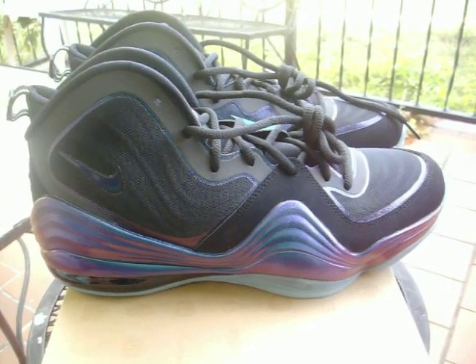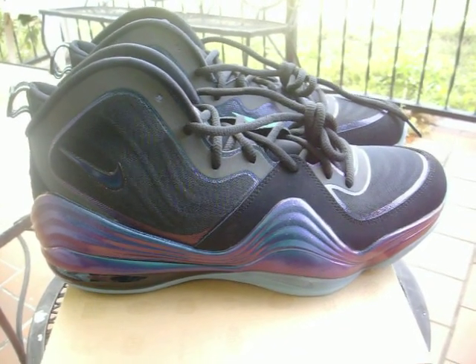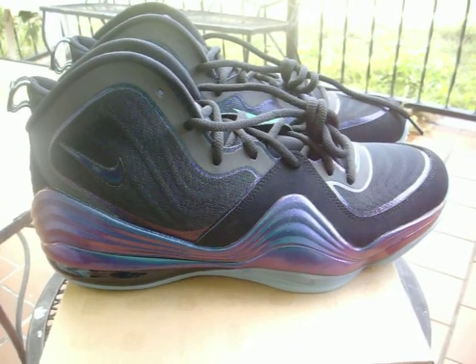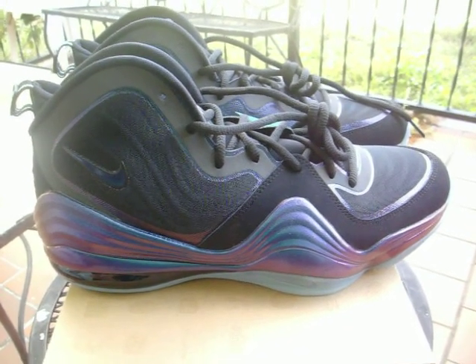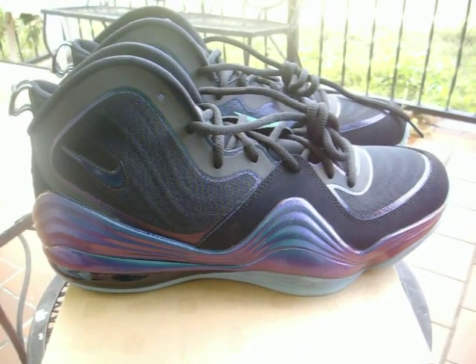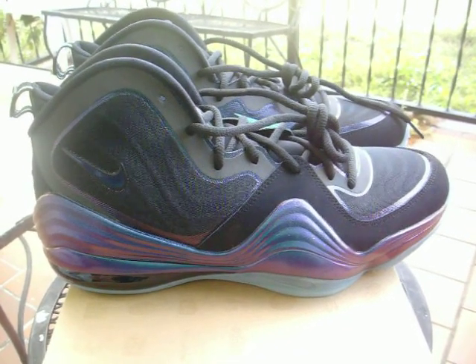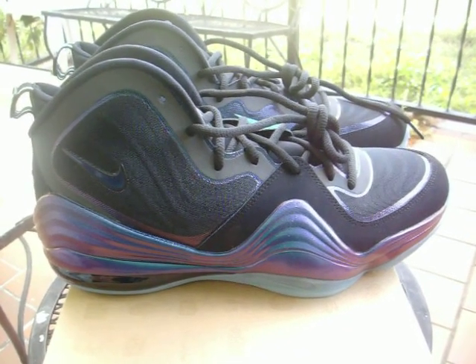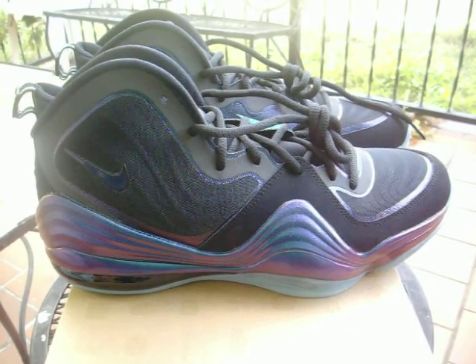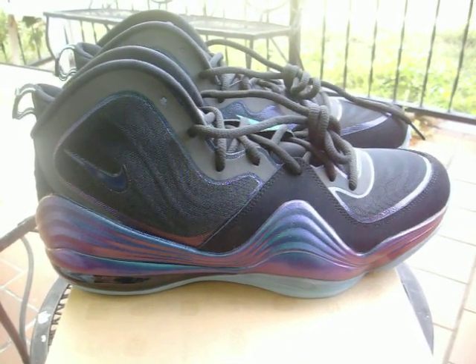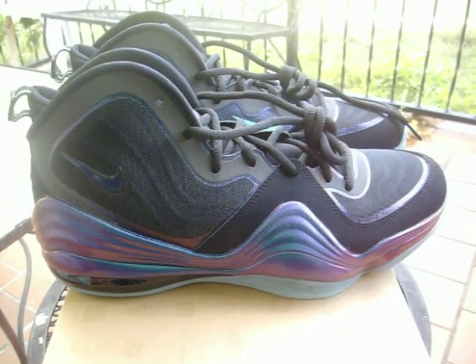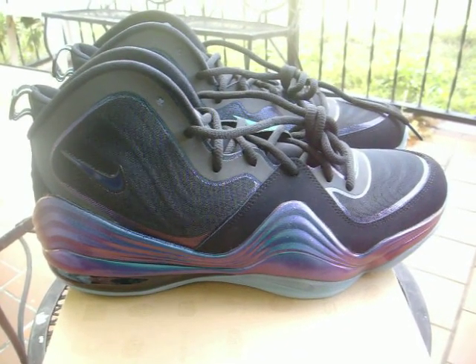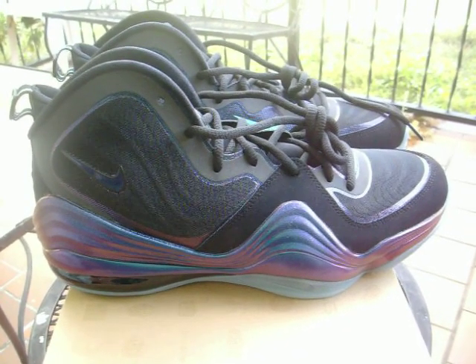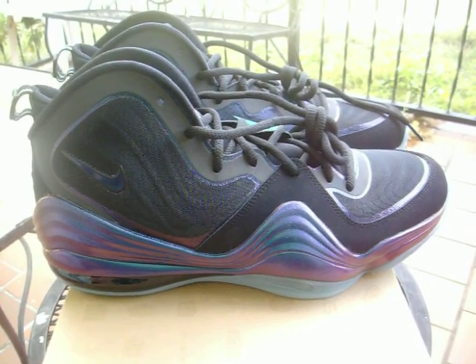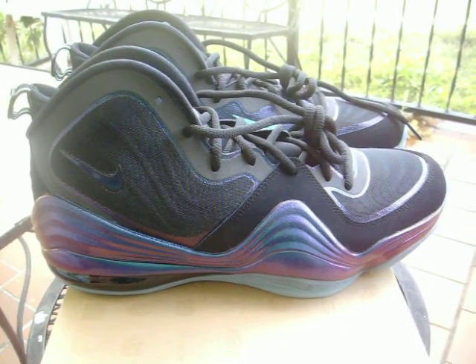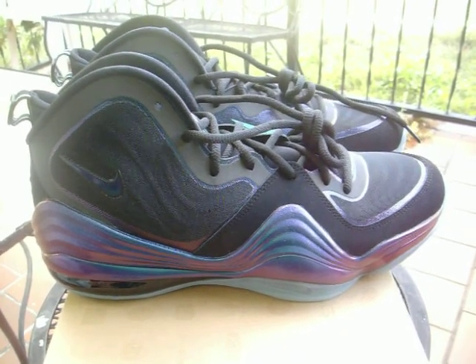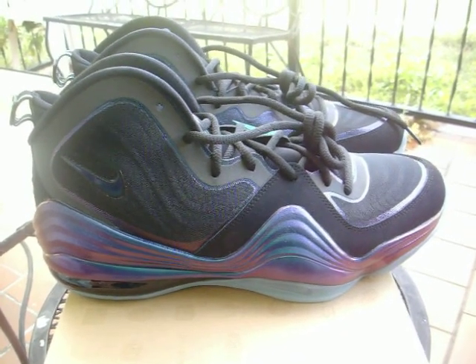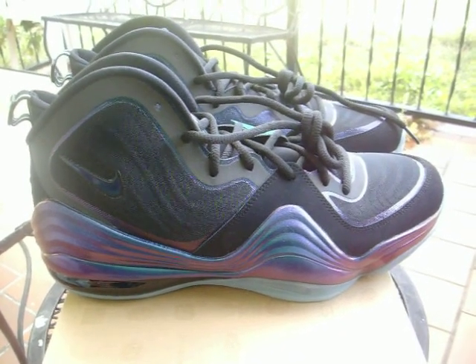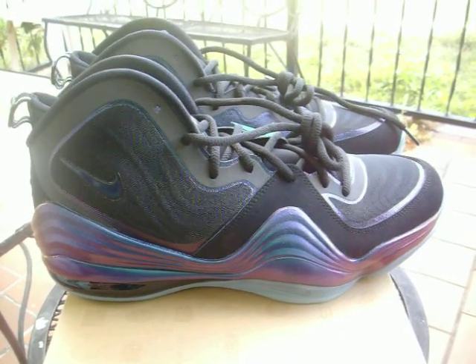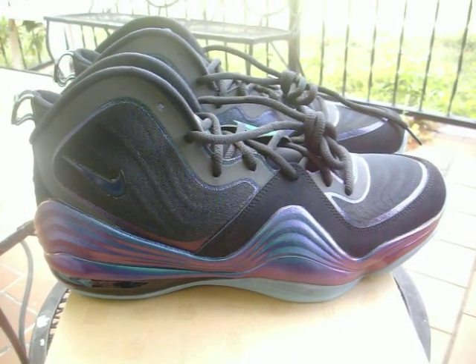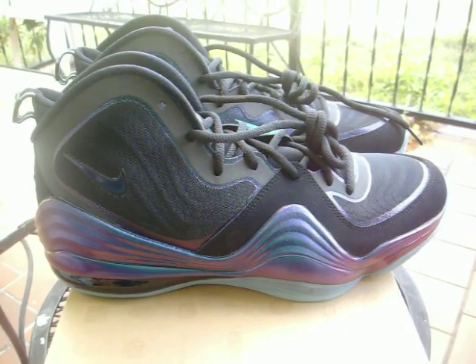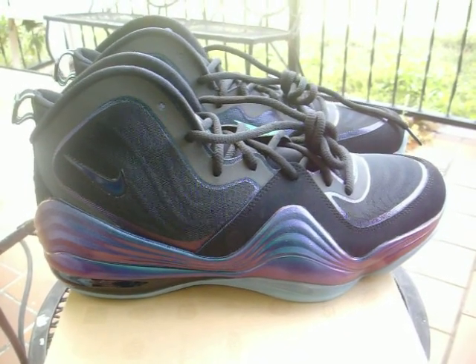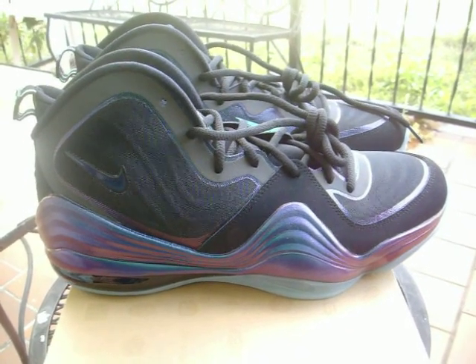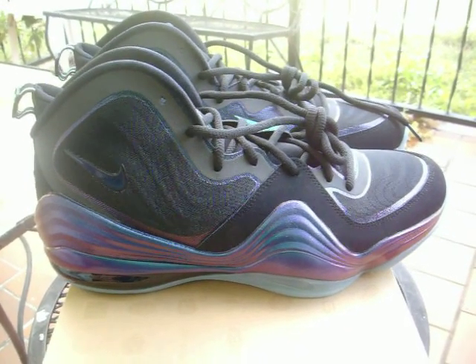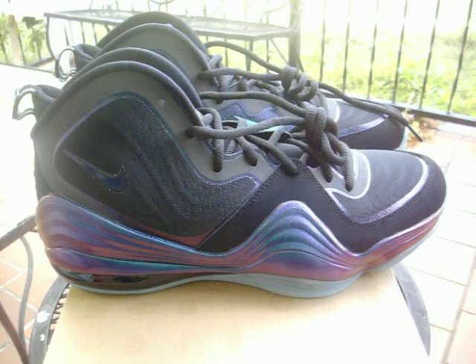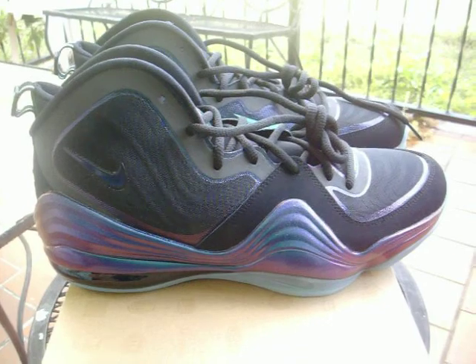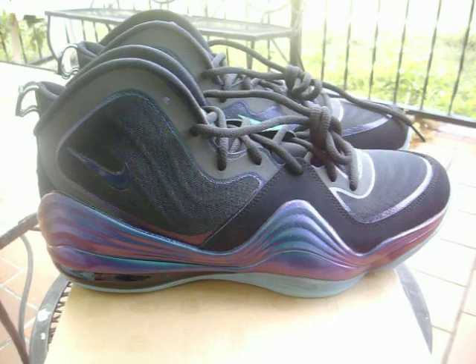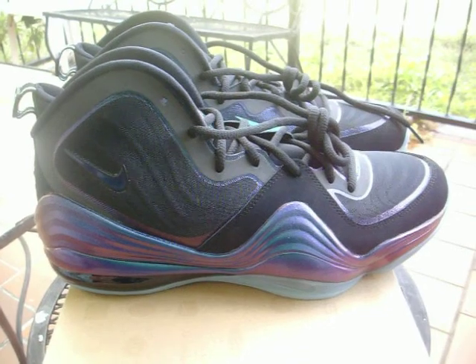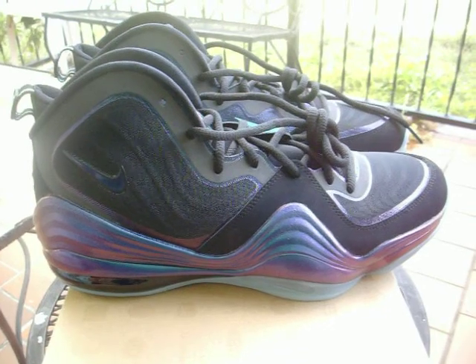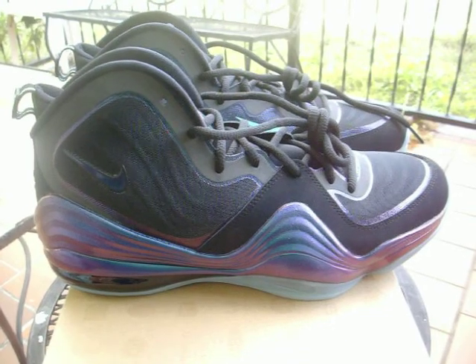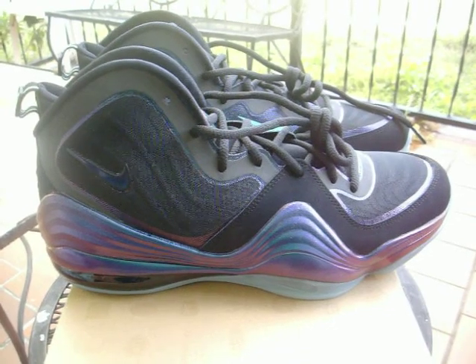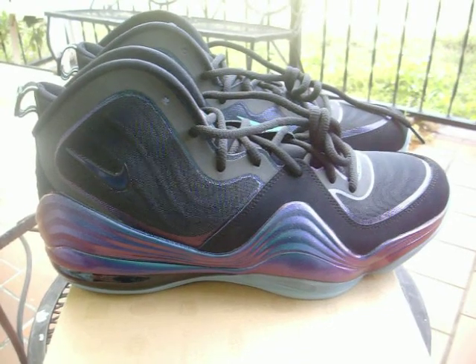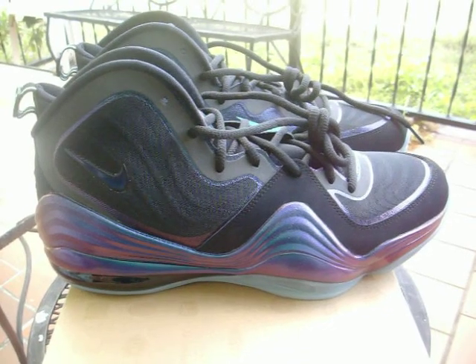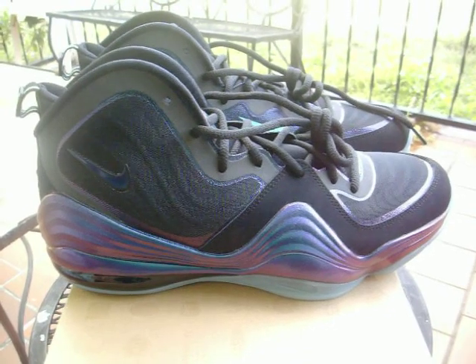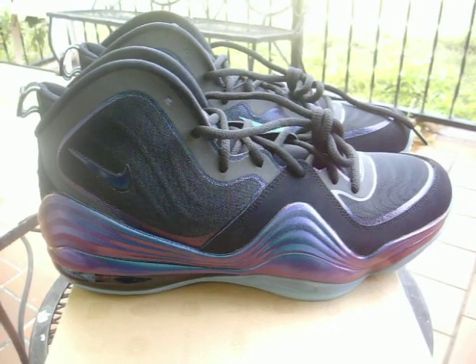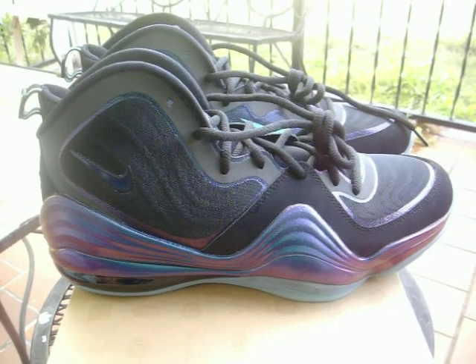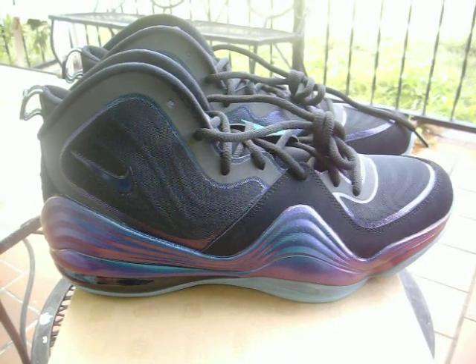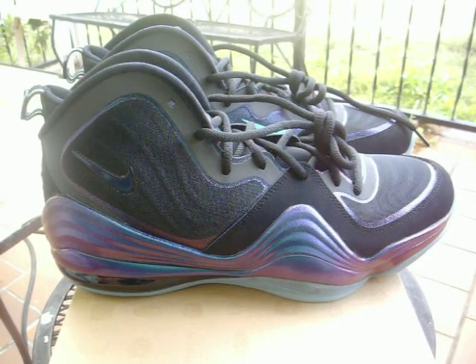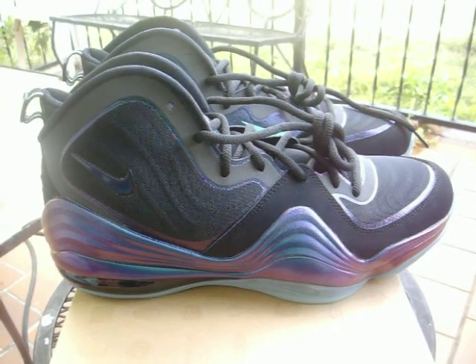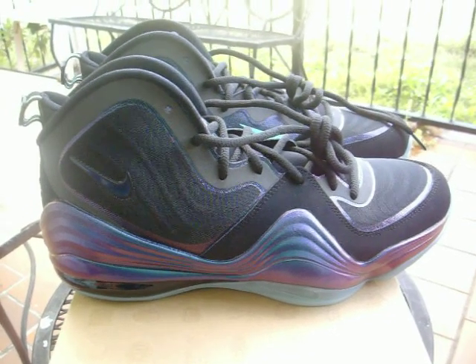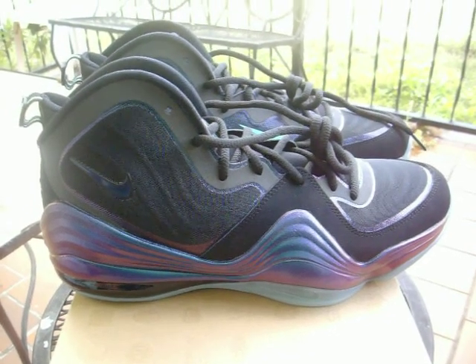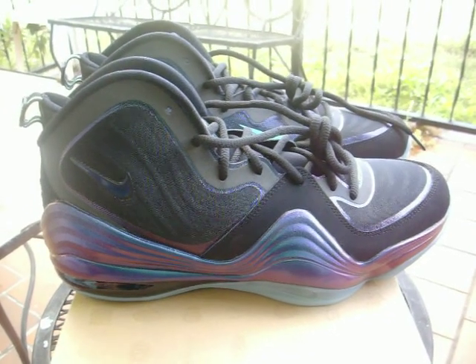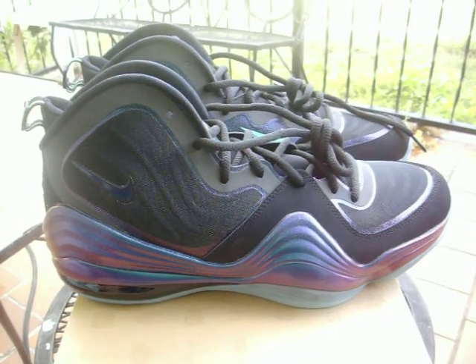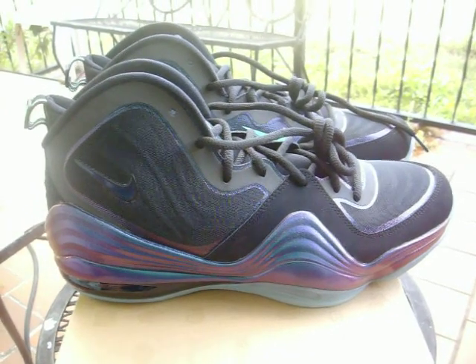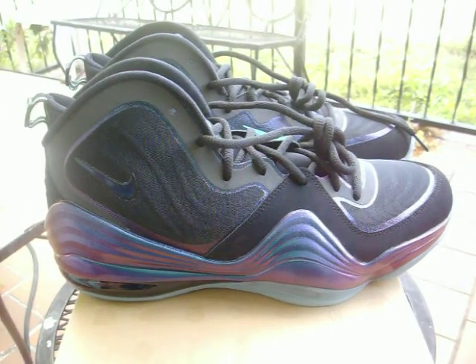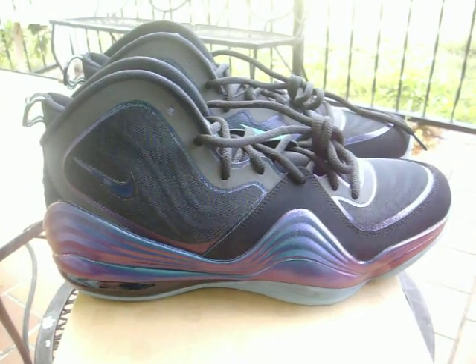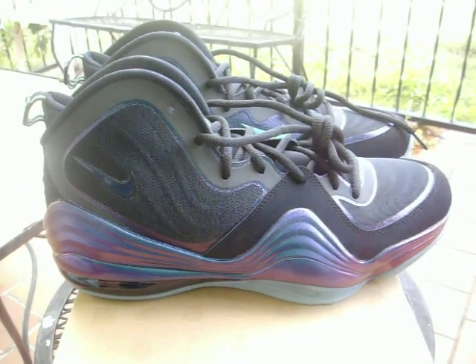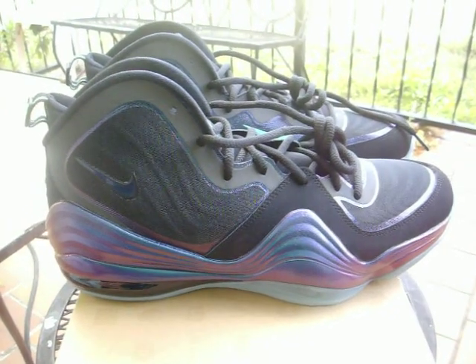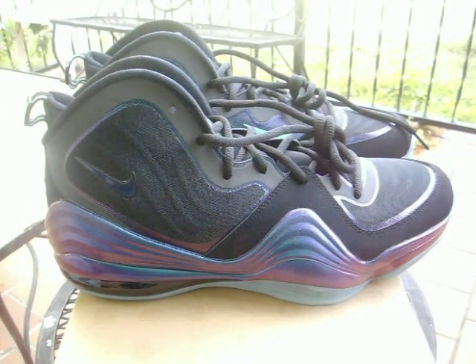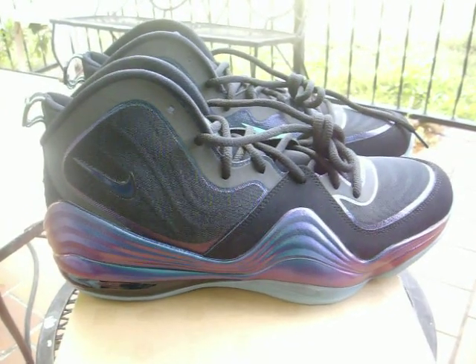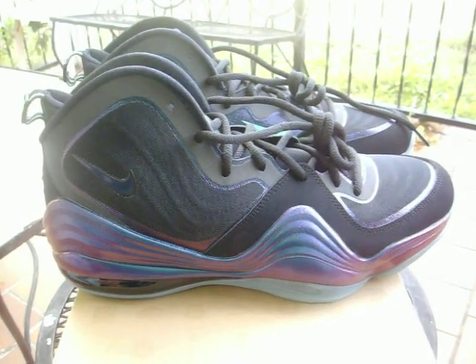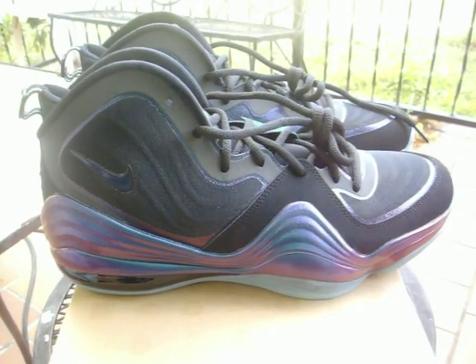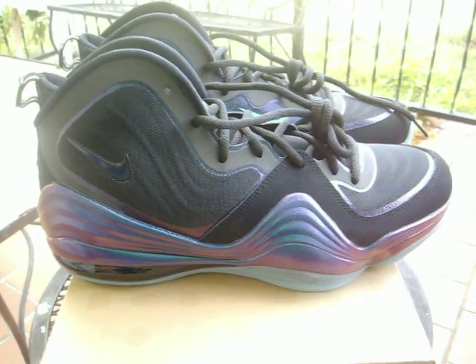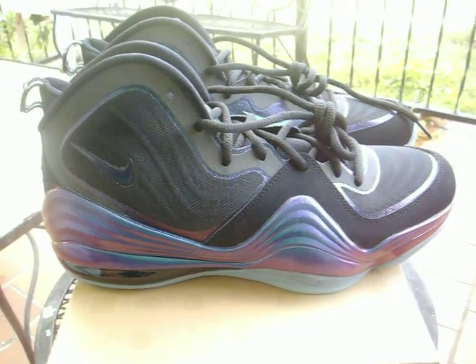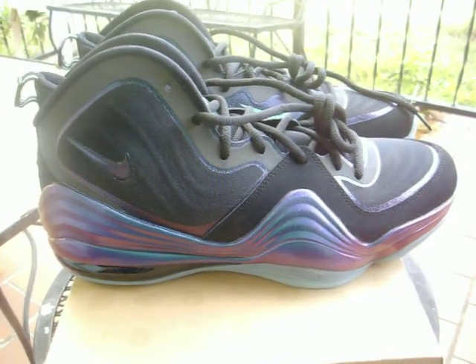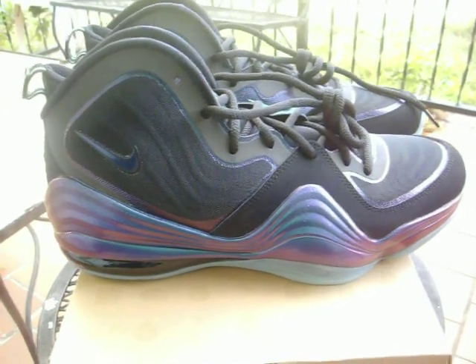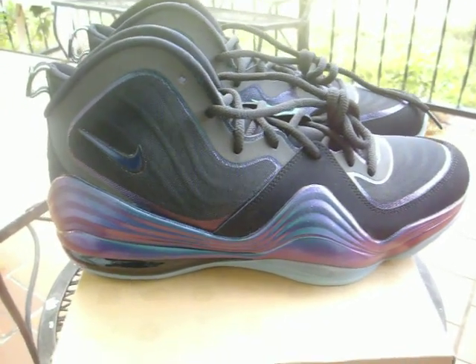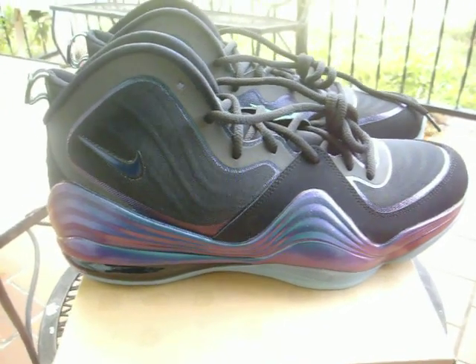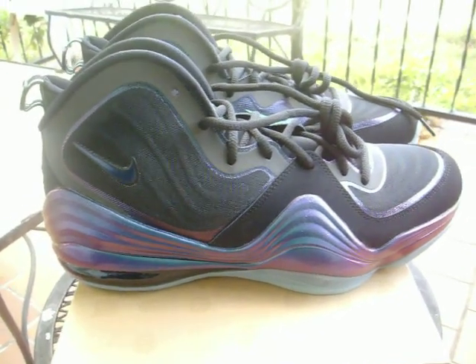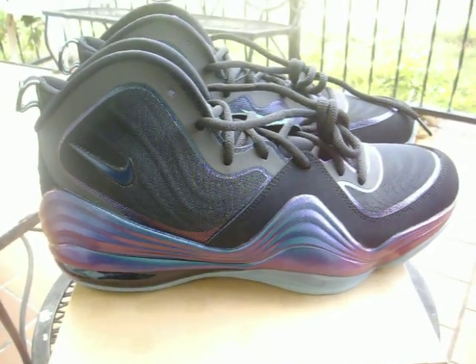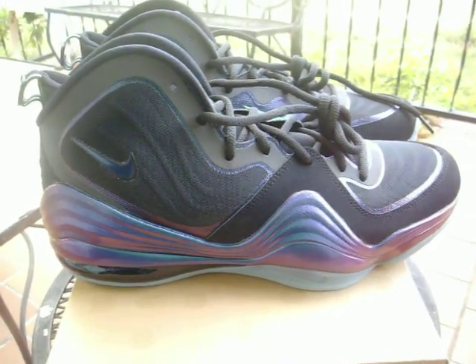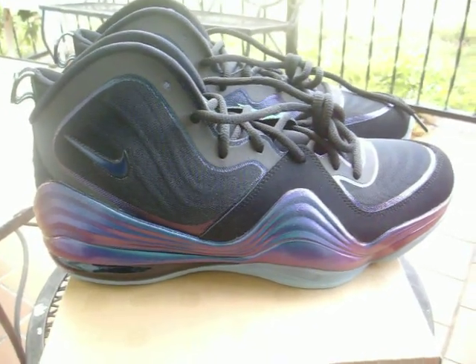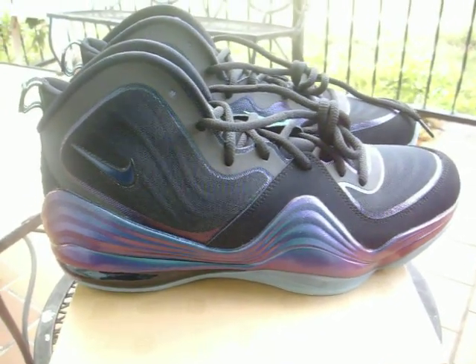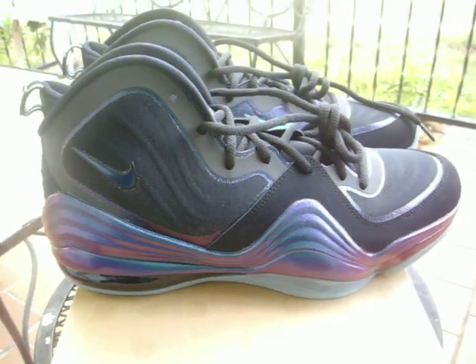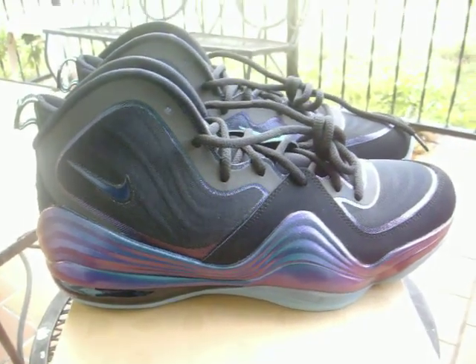If you want to grab a pair, hit the site now at millibound.com. Stay tuned — hit the site when you get a chance for those pre-orders. Got a lot going on in the month of March and we'll see you guys next time.